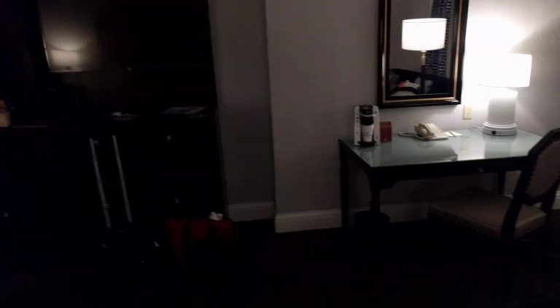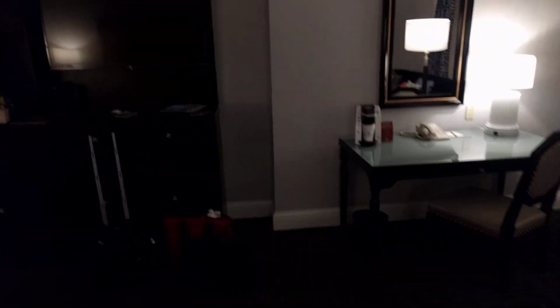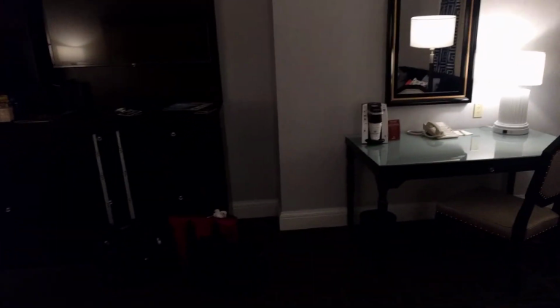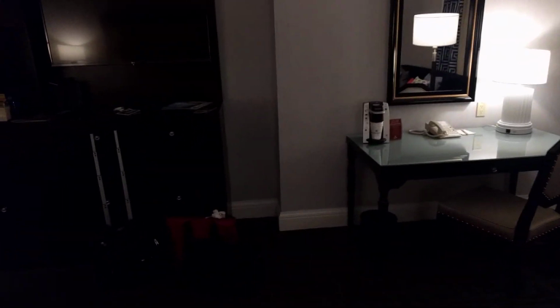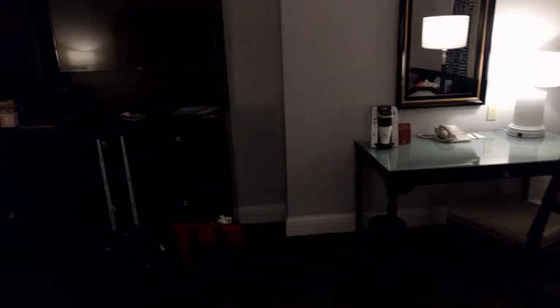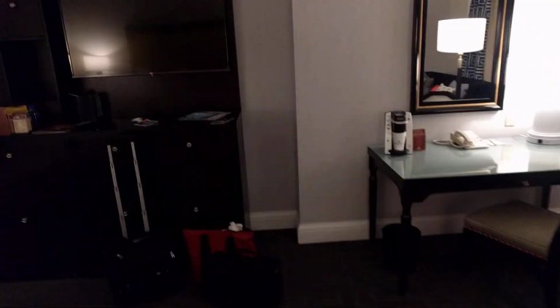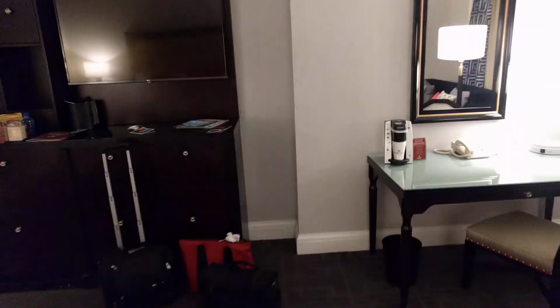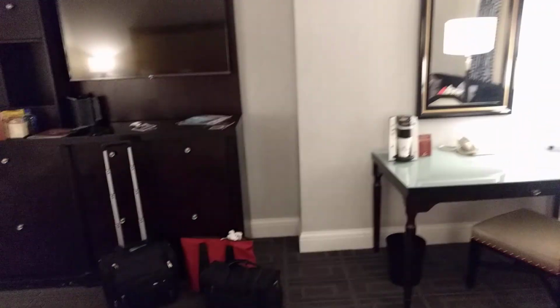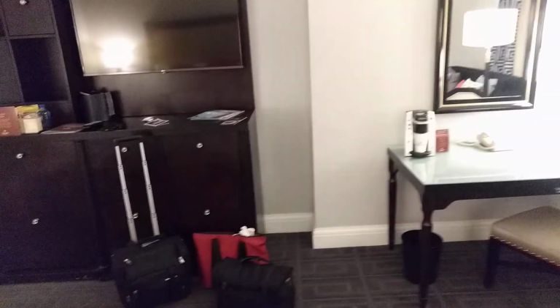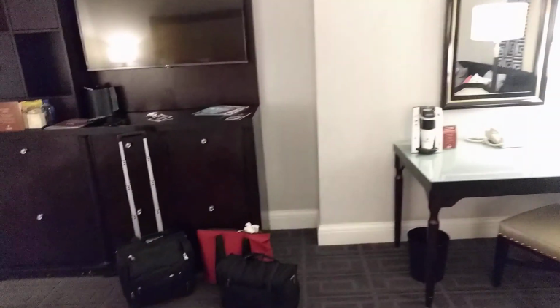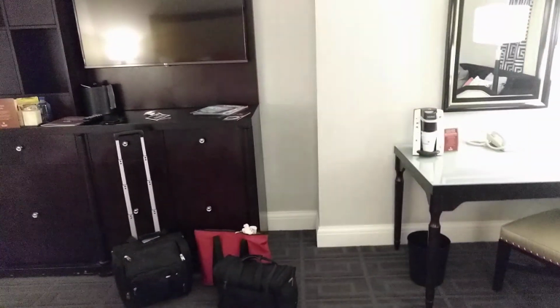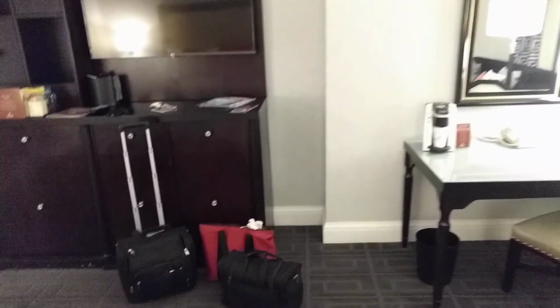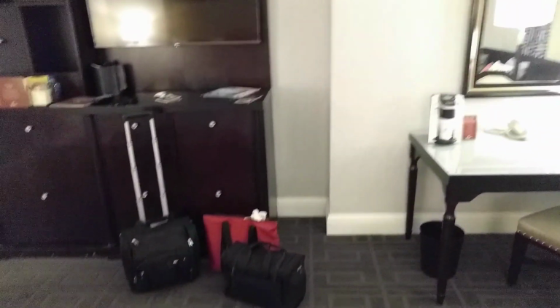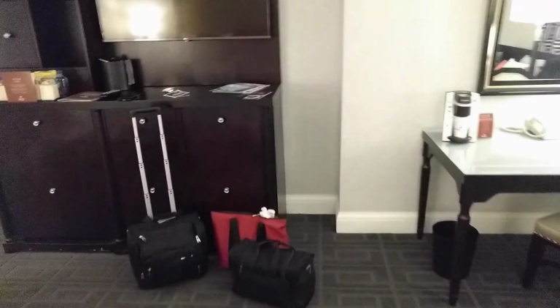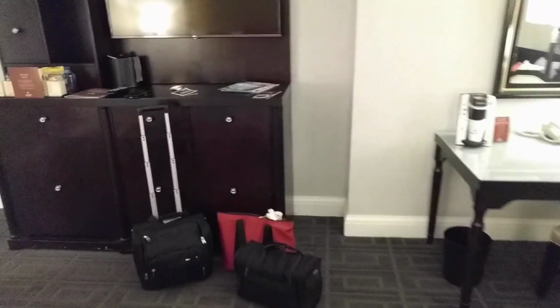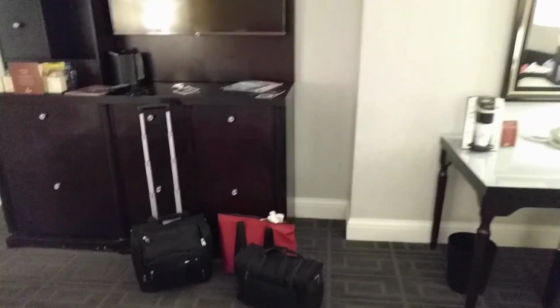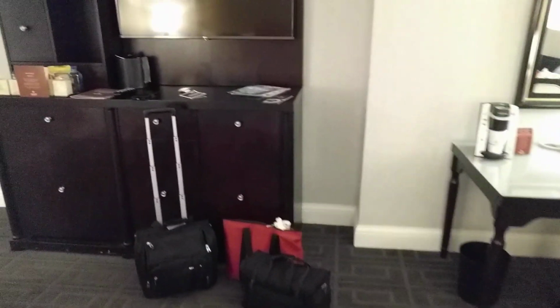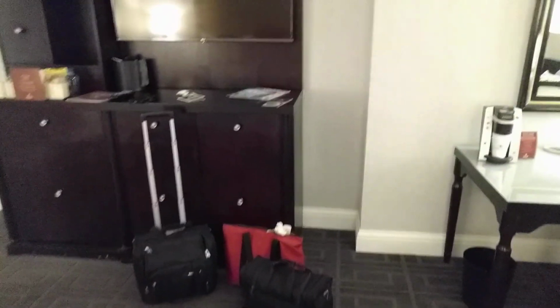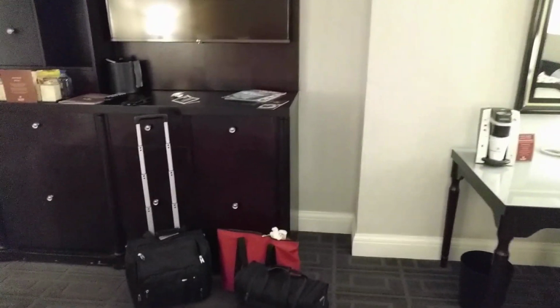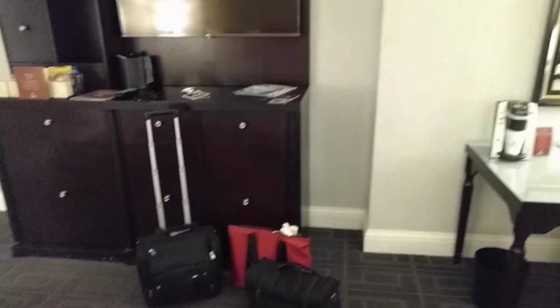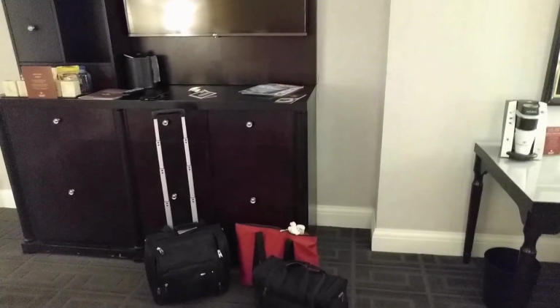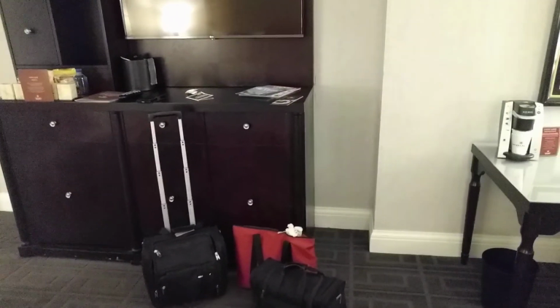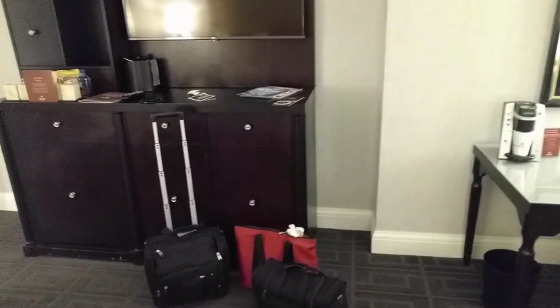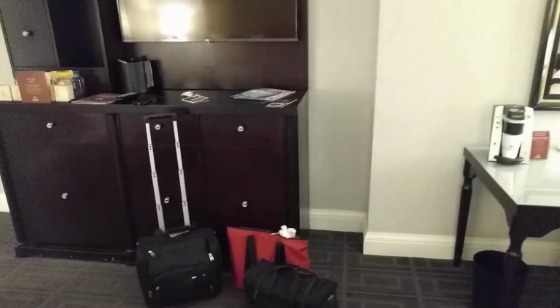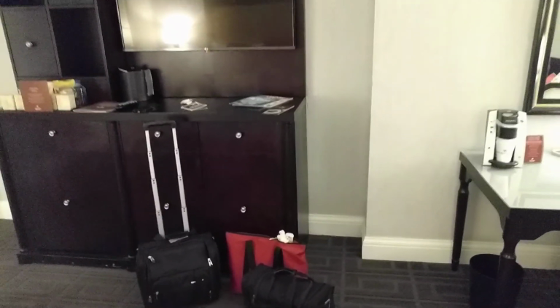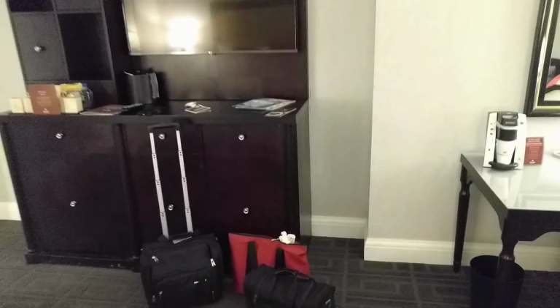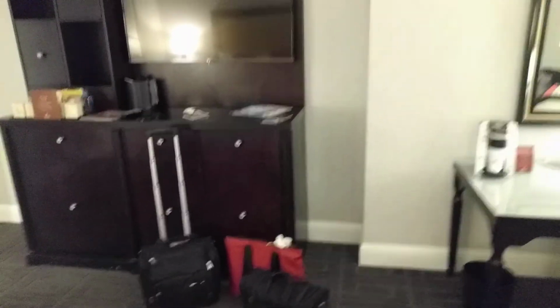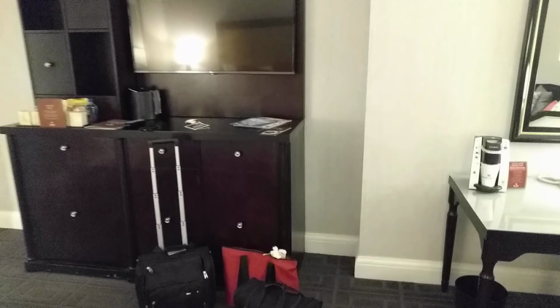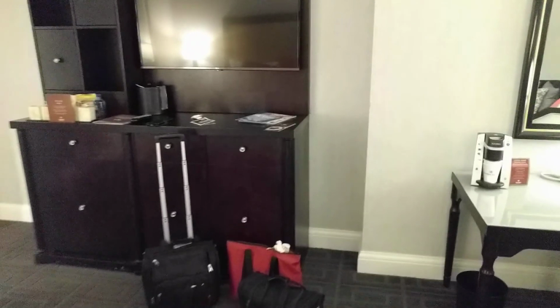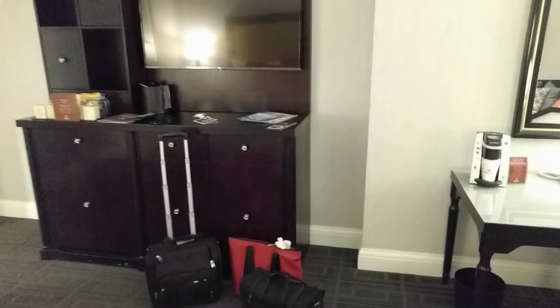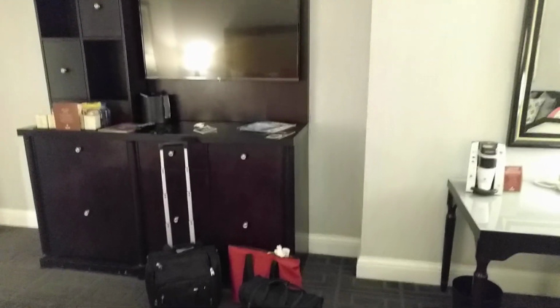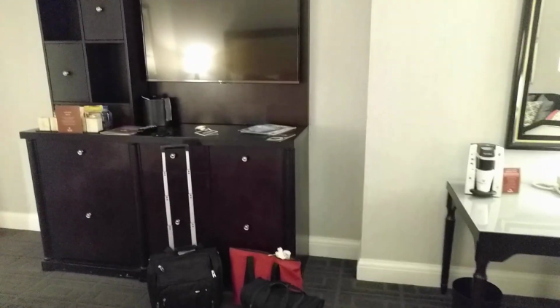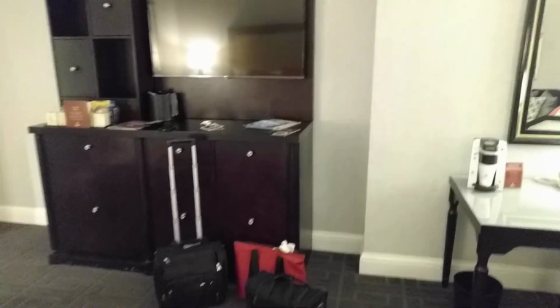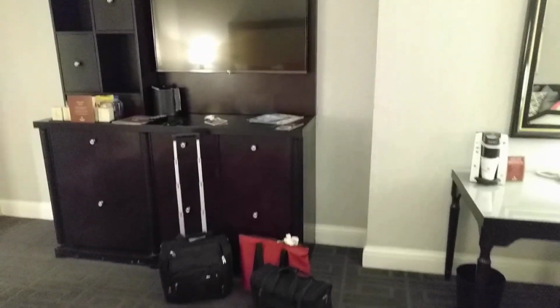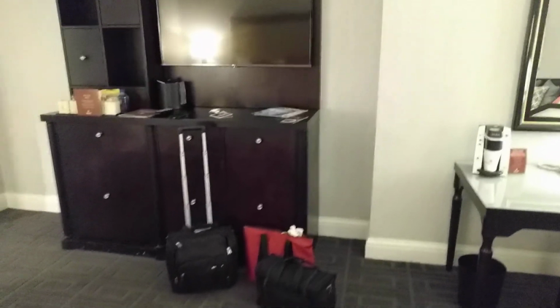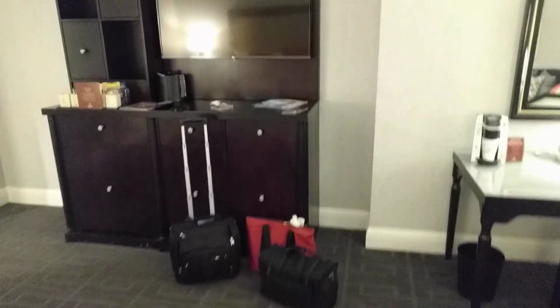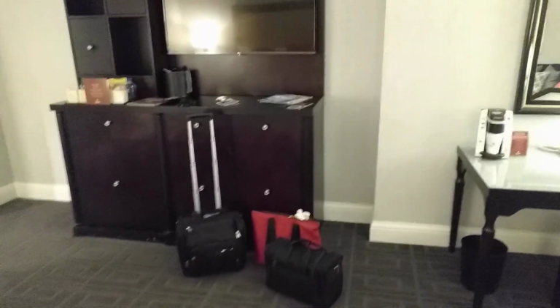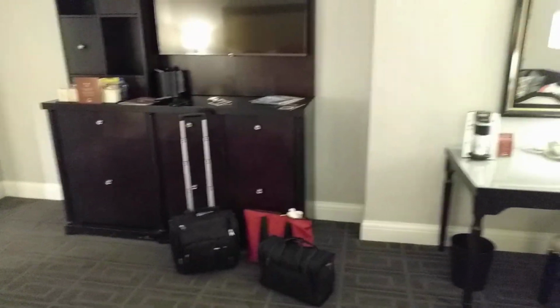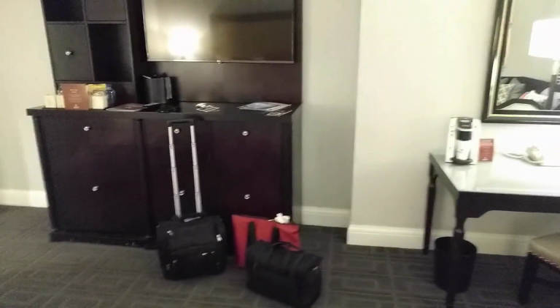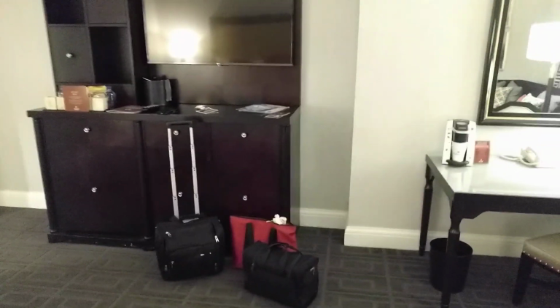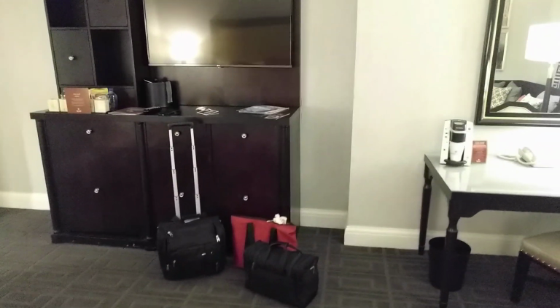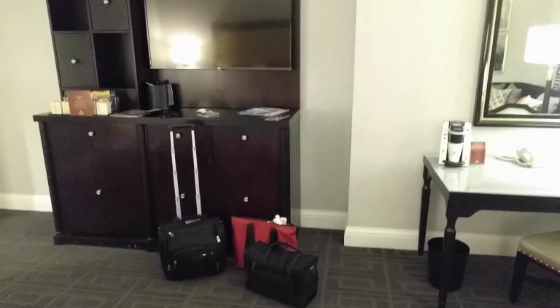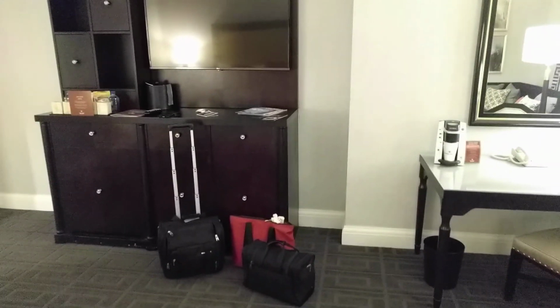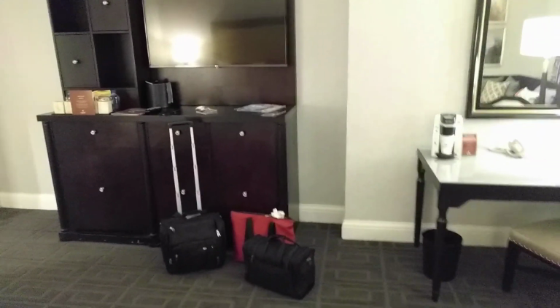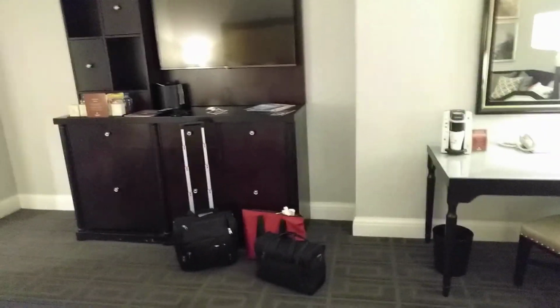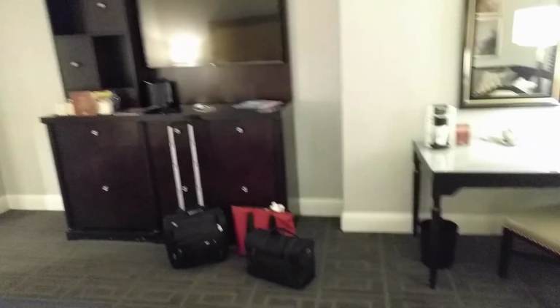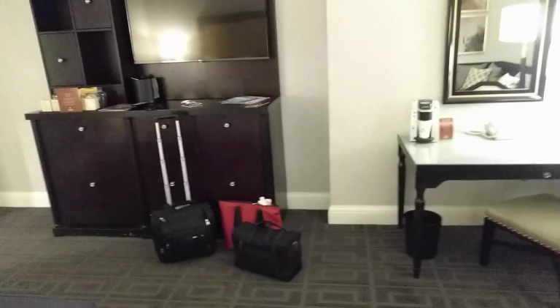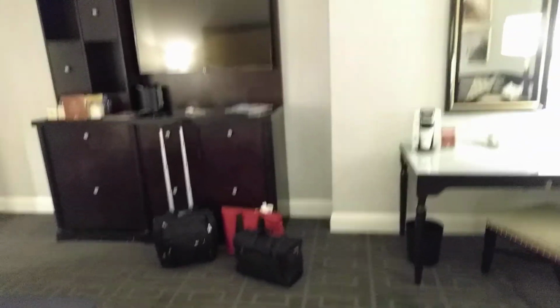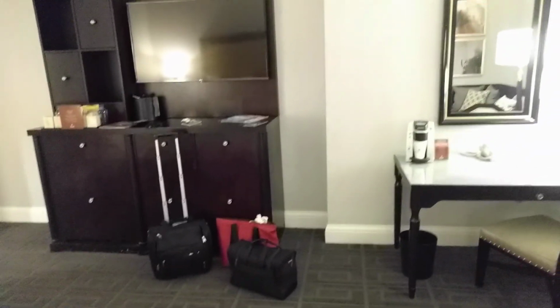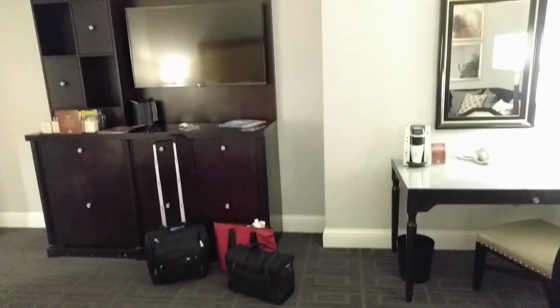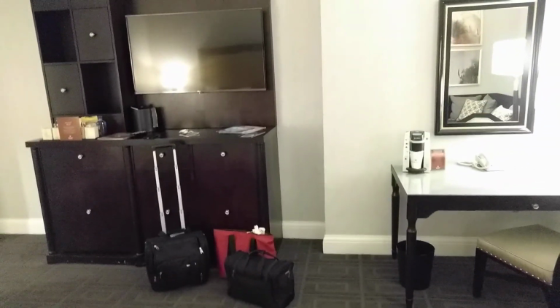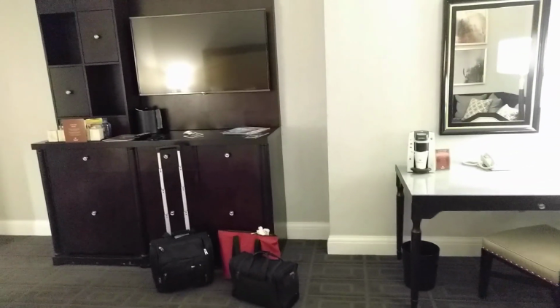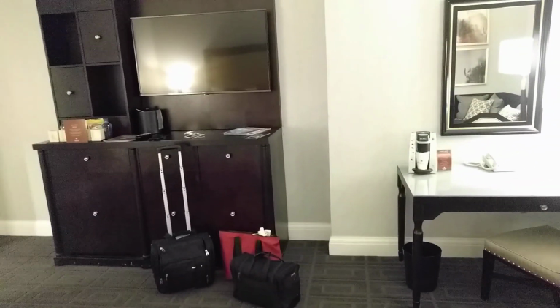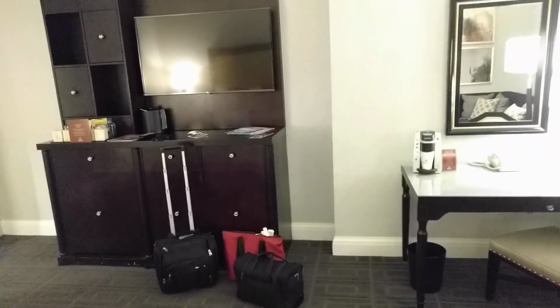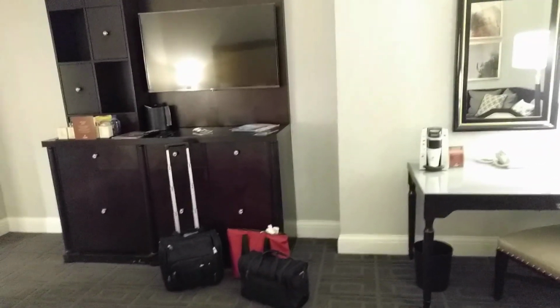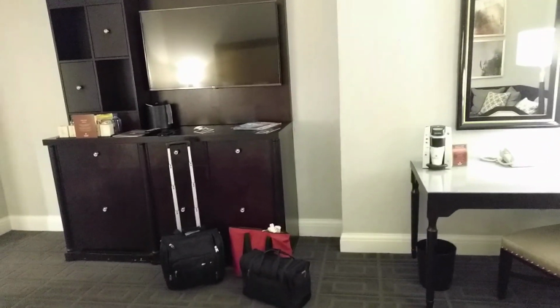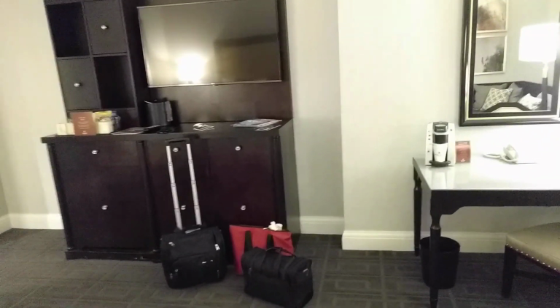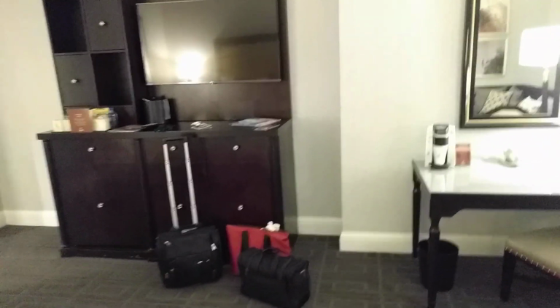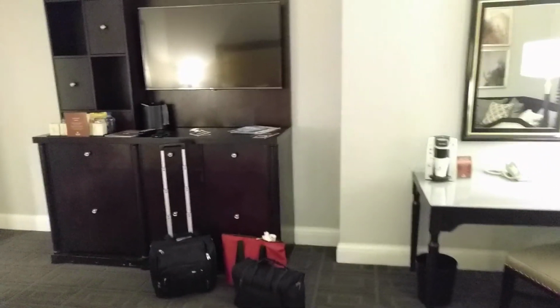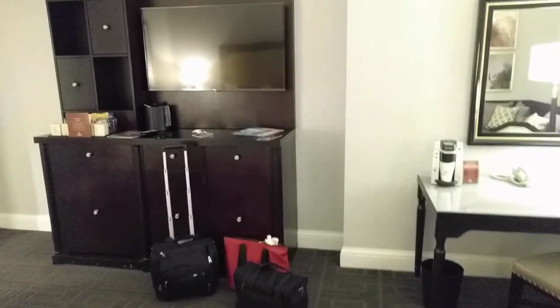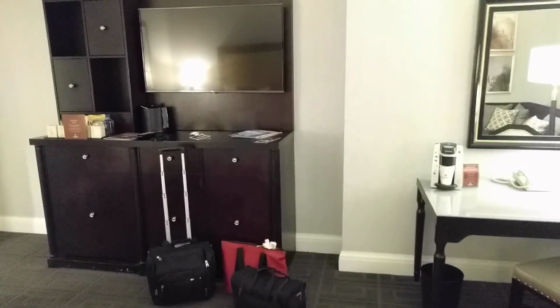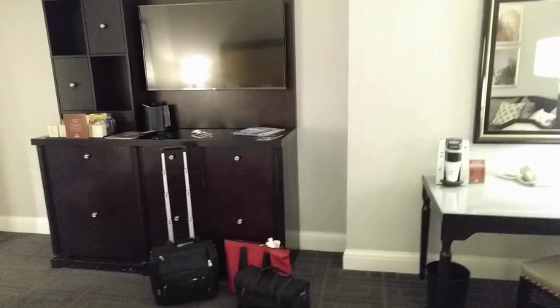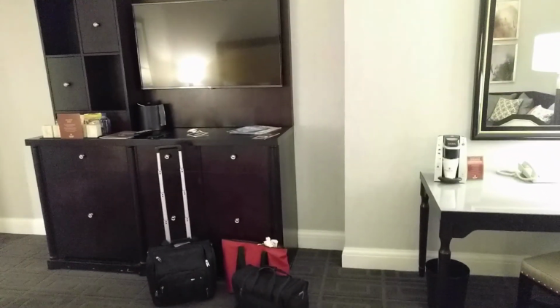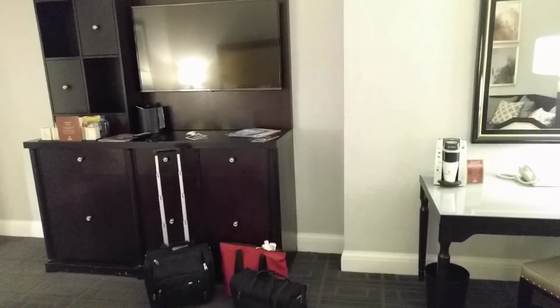But anyways, I hope this video is informative for you. Again, this is Caesar's Palace, Palace Tower, and a studio suite.